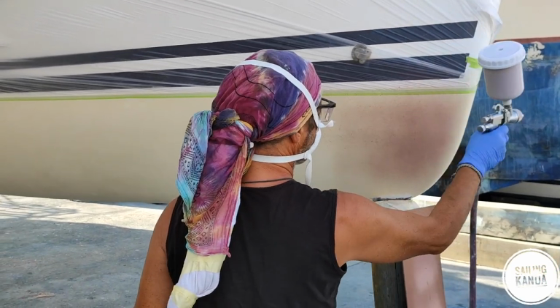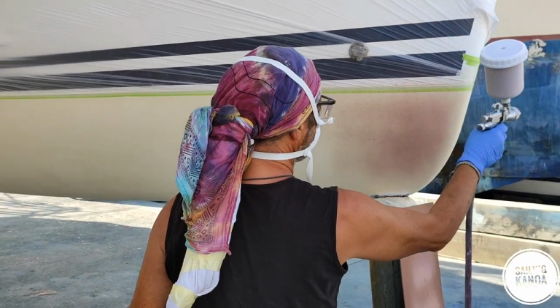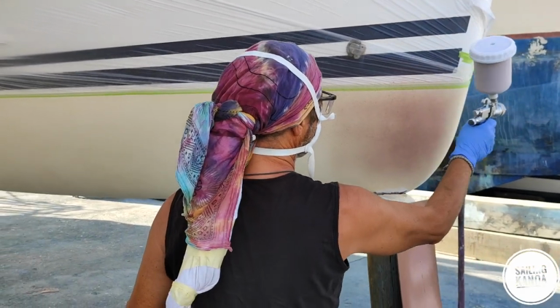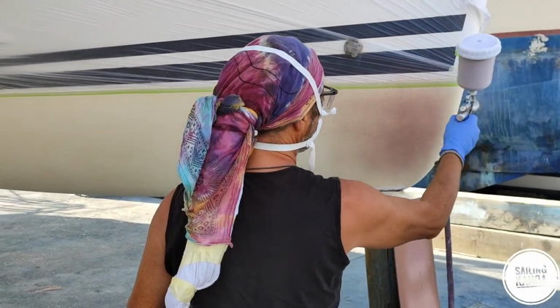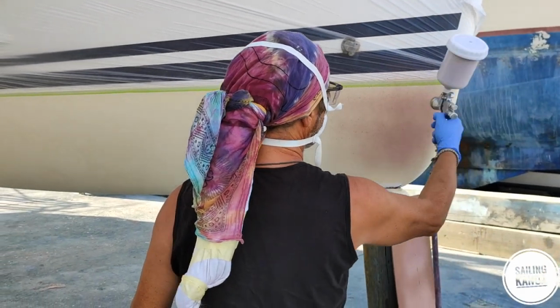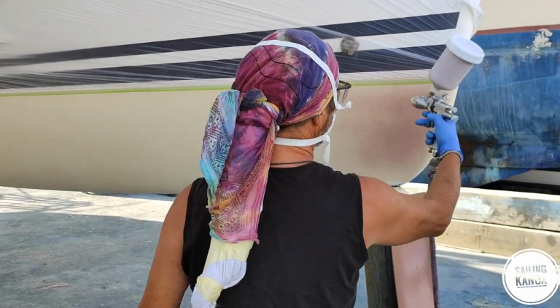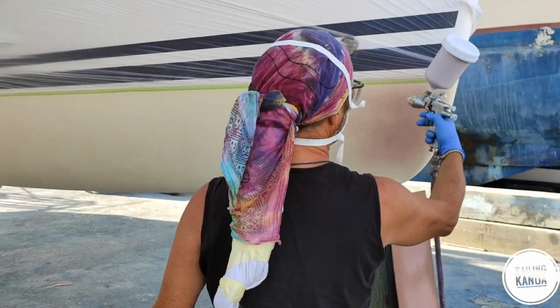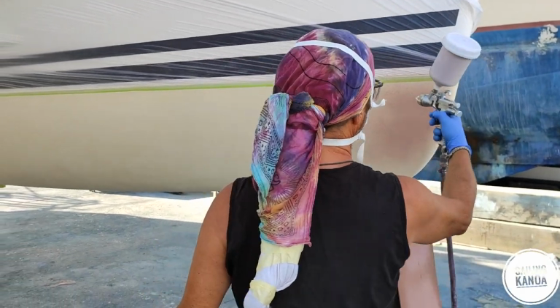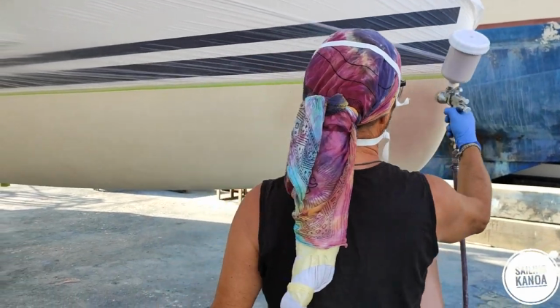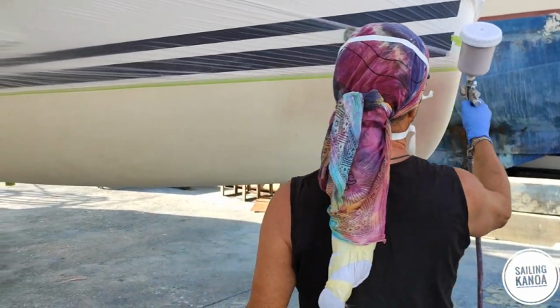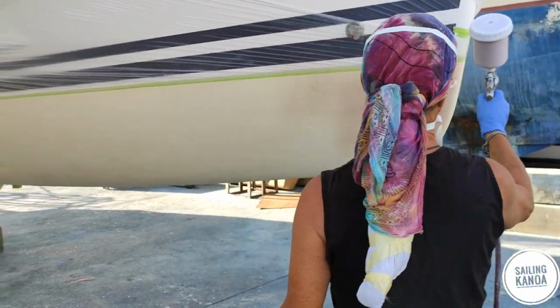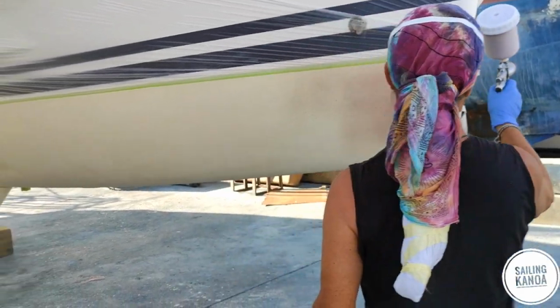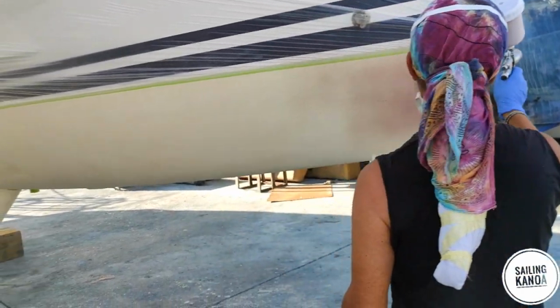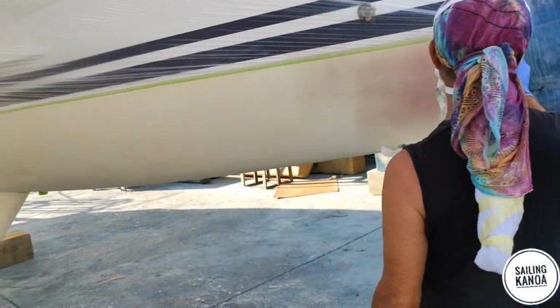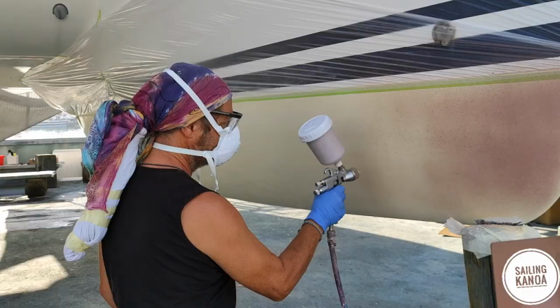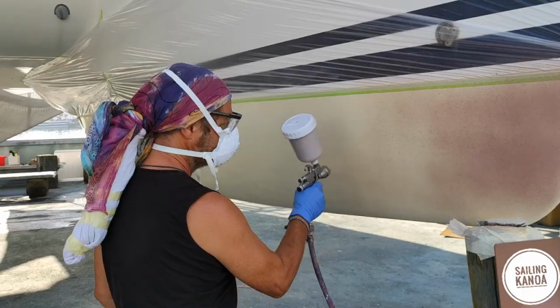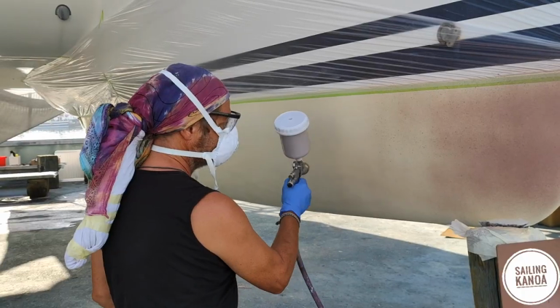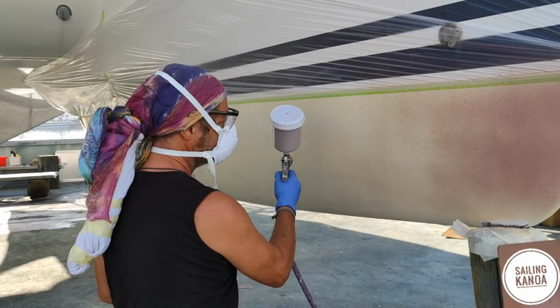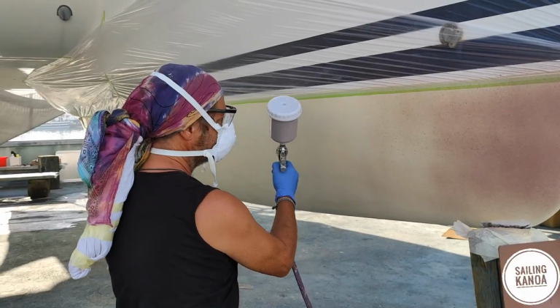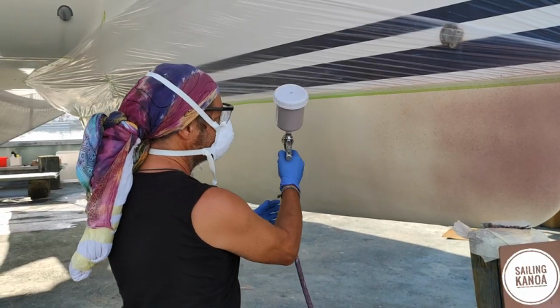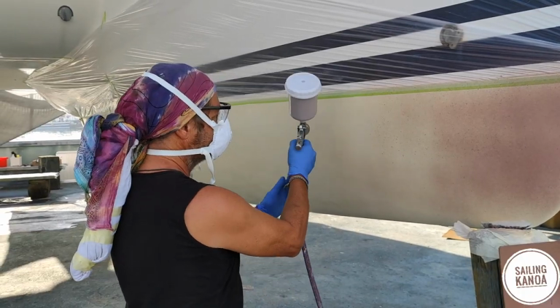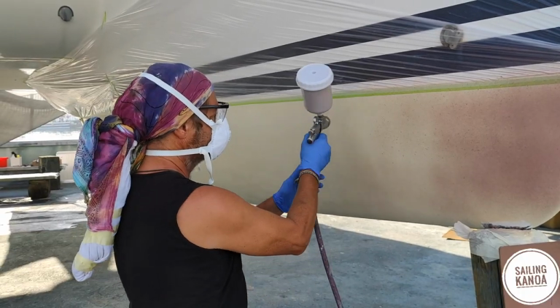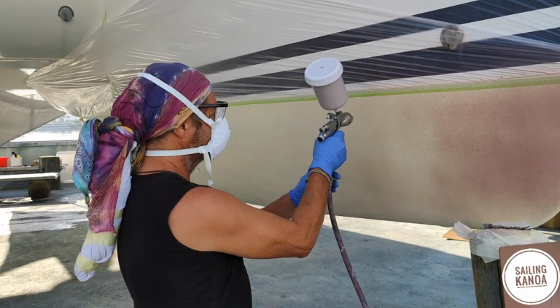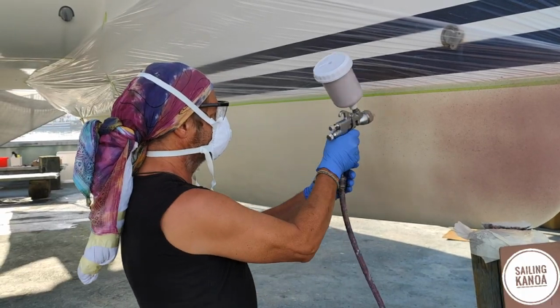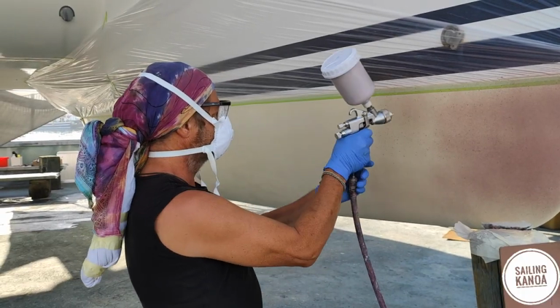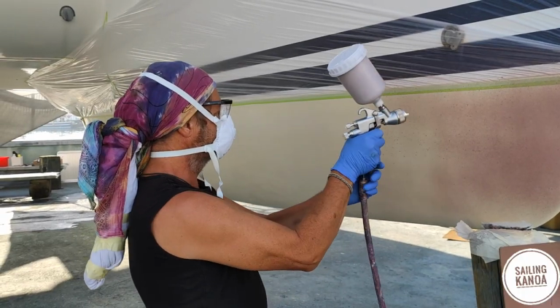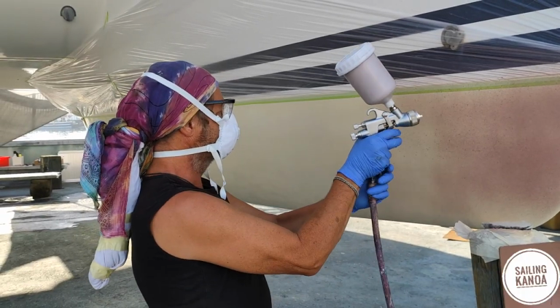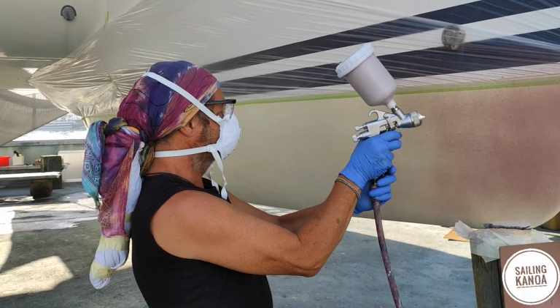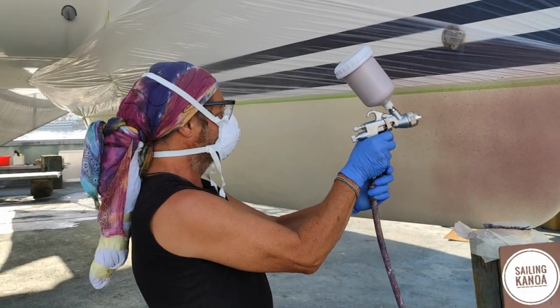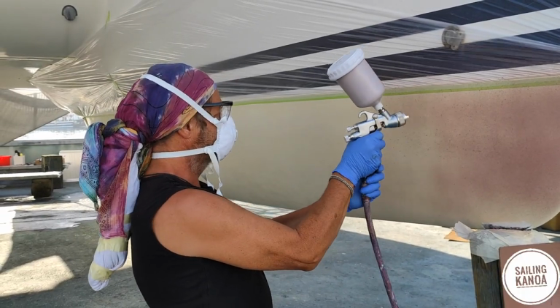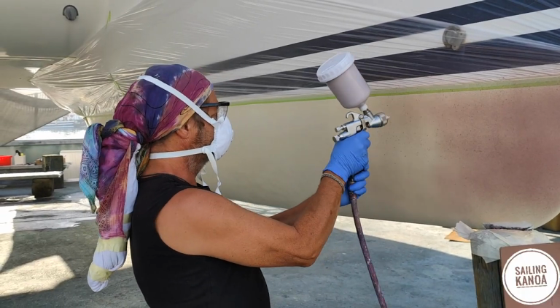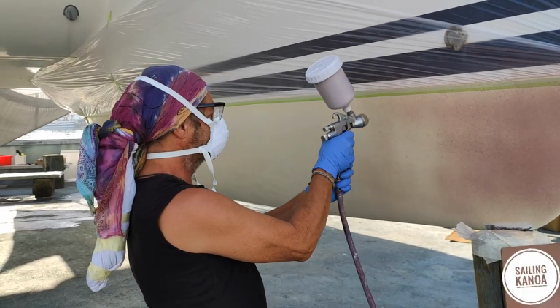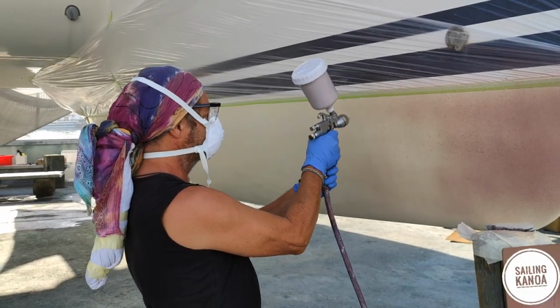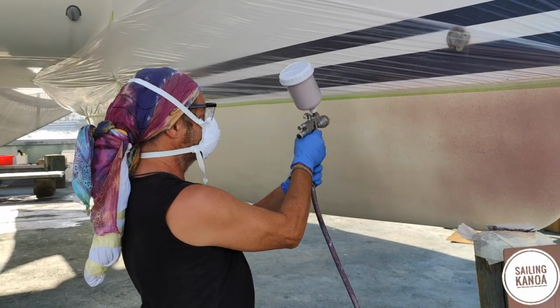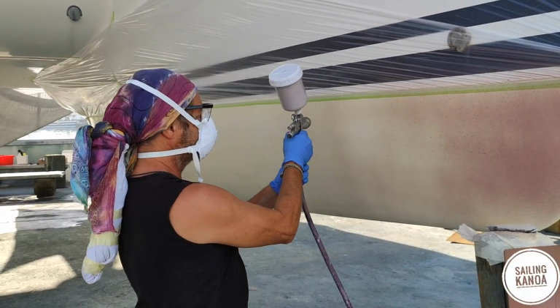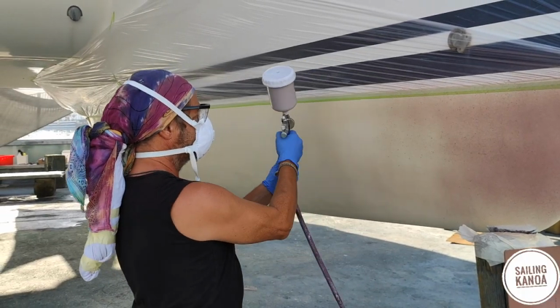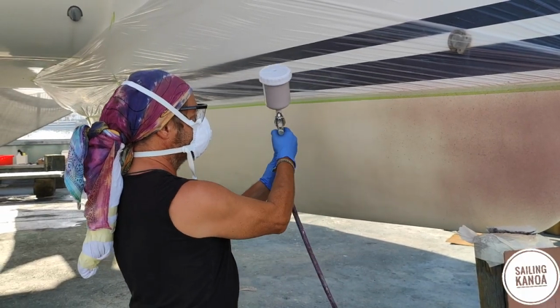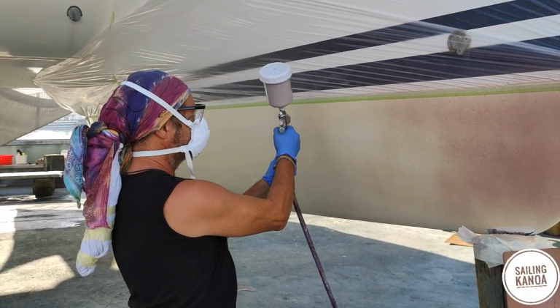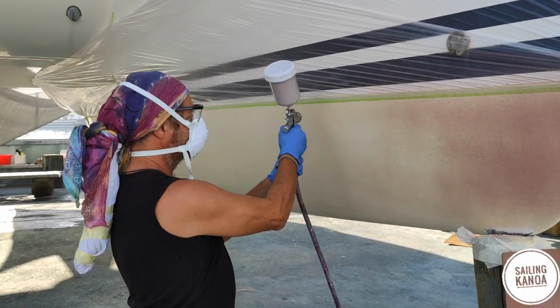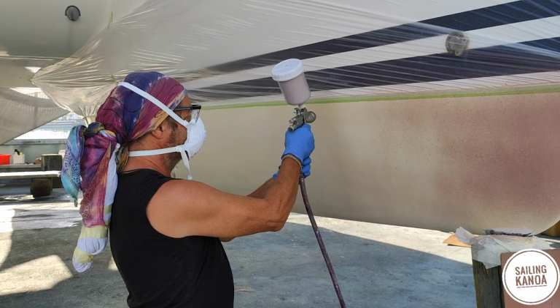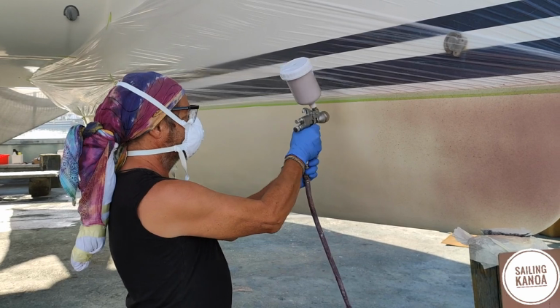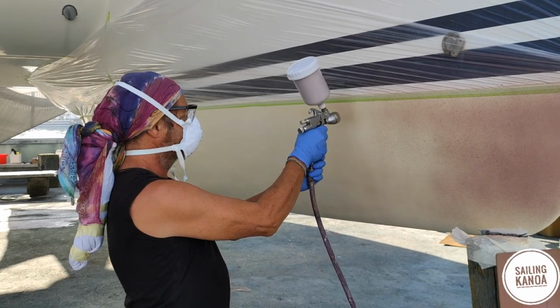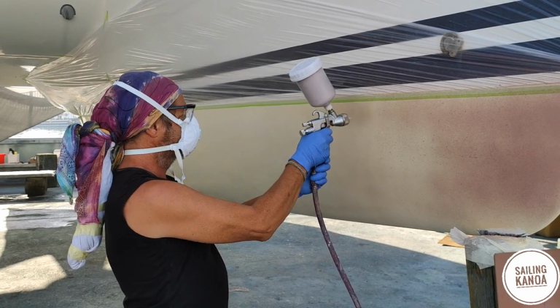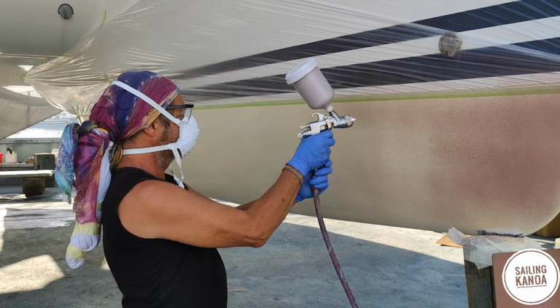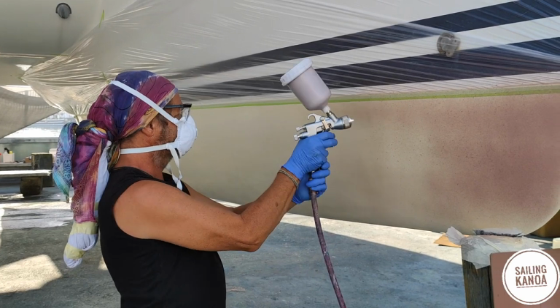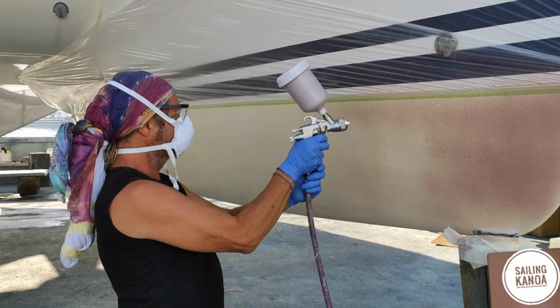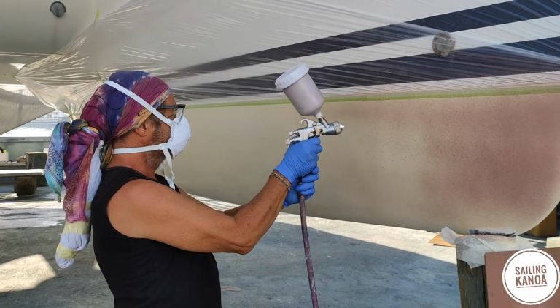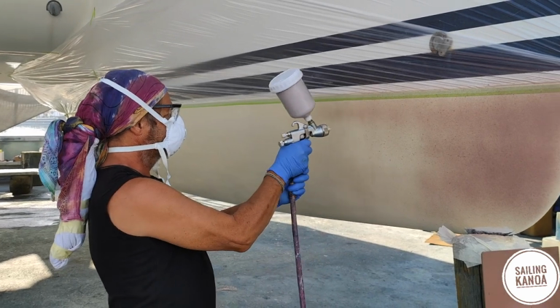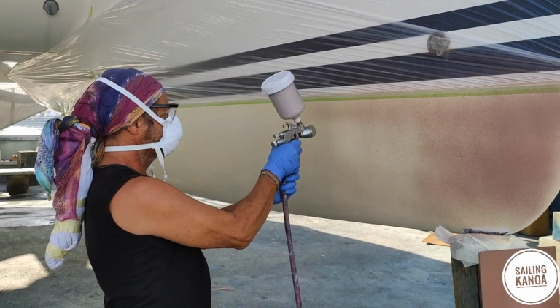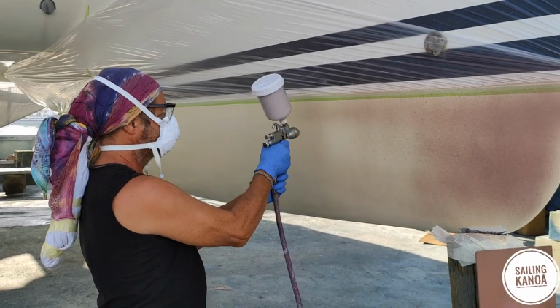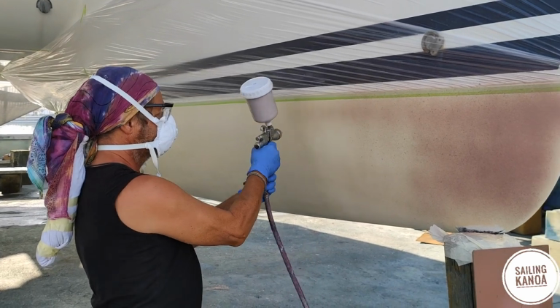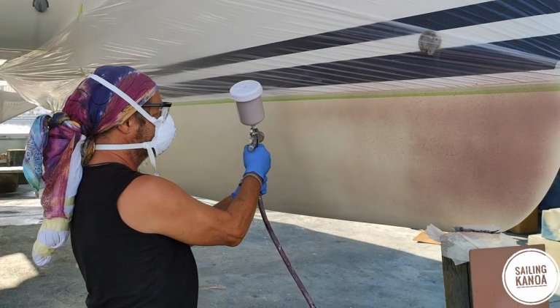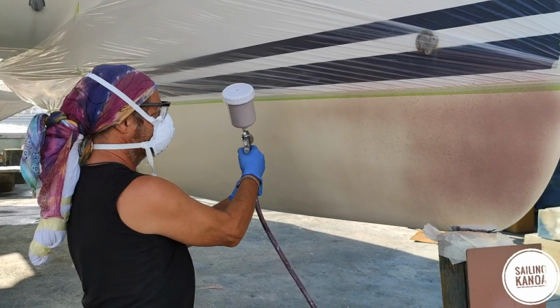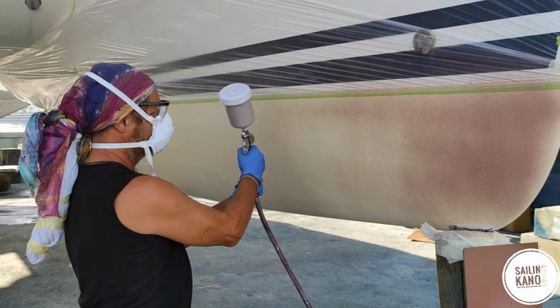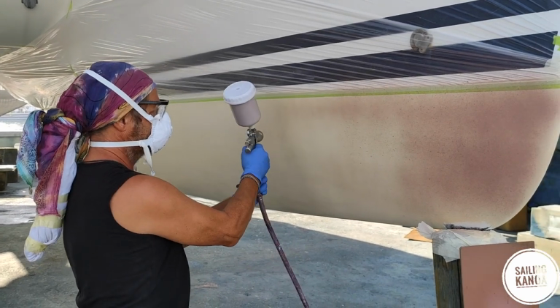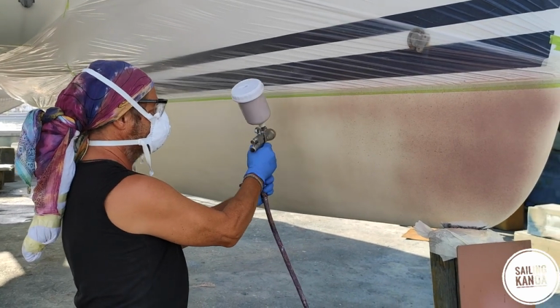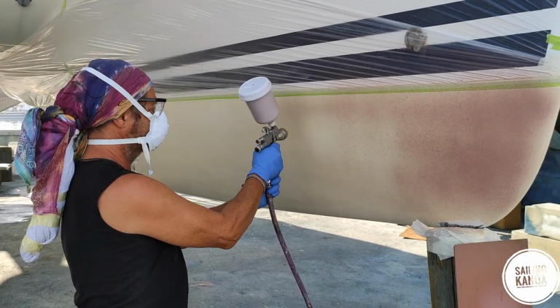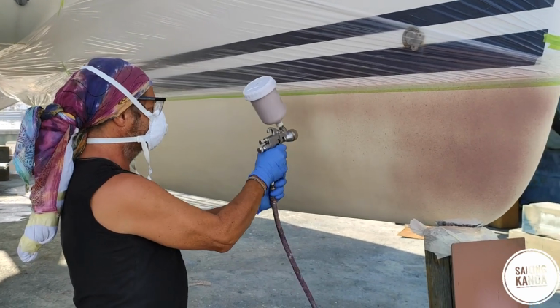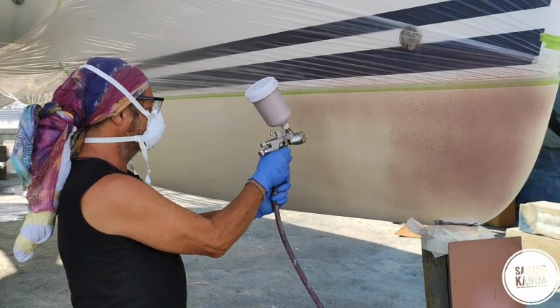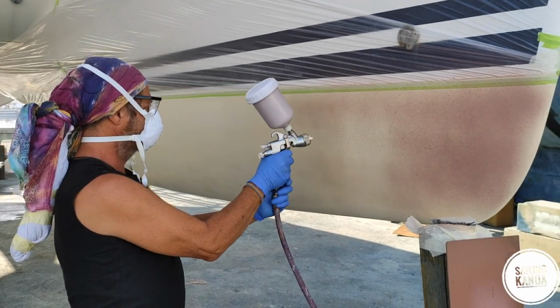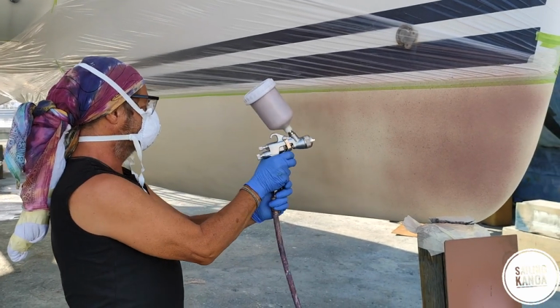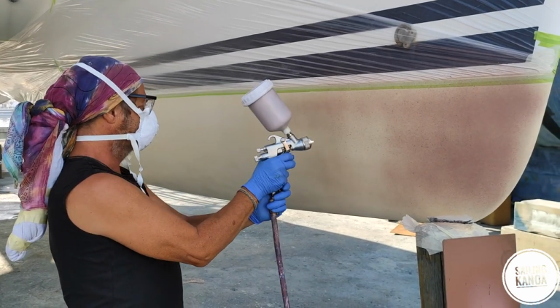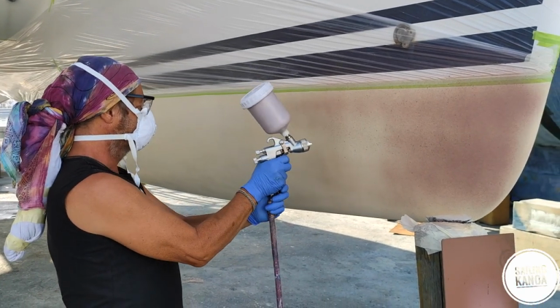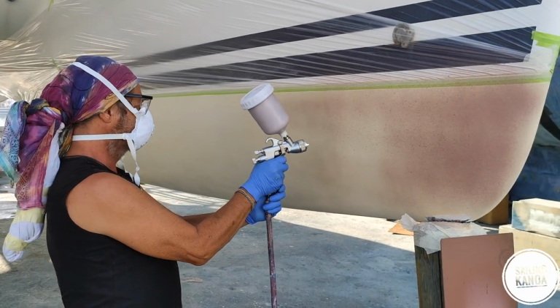Tiny amounts of copper powder build up in the channels of the spray gun. Take it totally apart and clean everything with water as long as the copper coat is still liquid. We used 16 liters of copper coat in total.